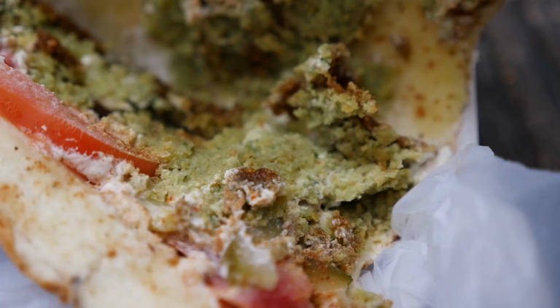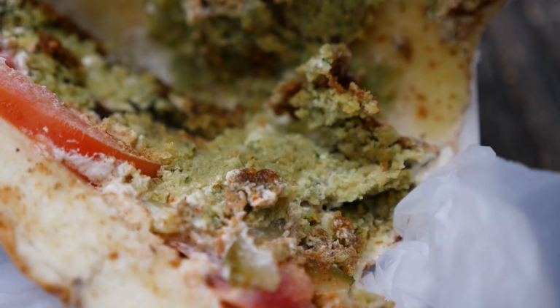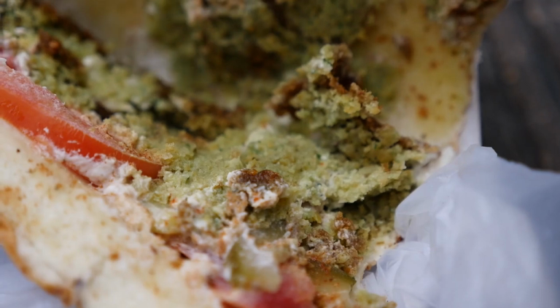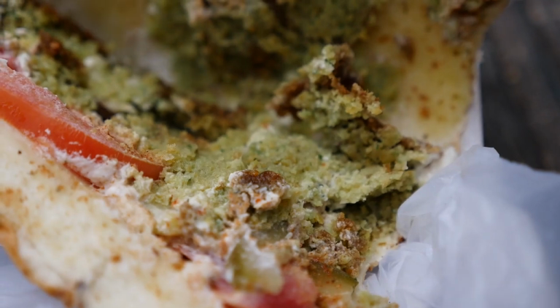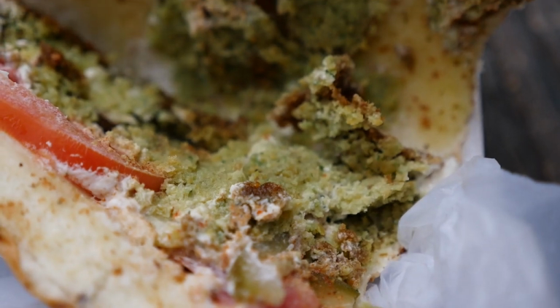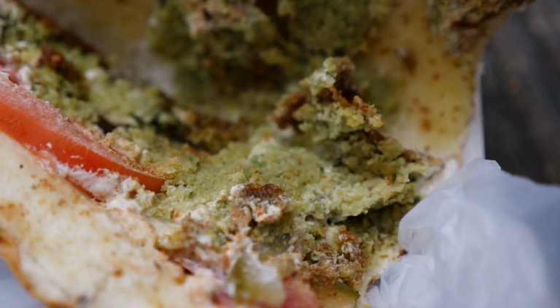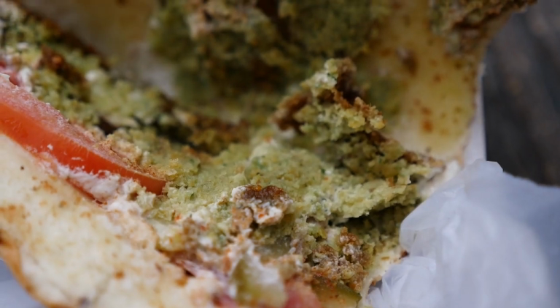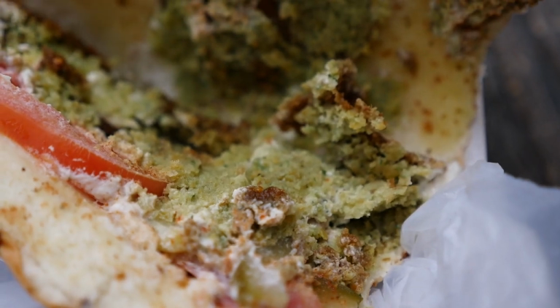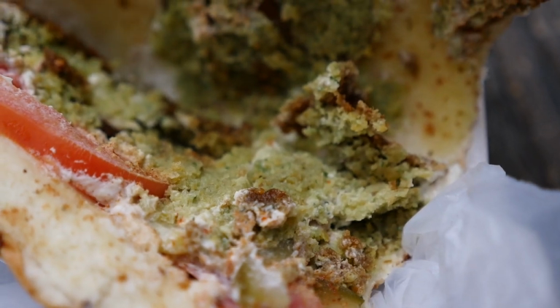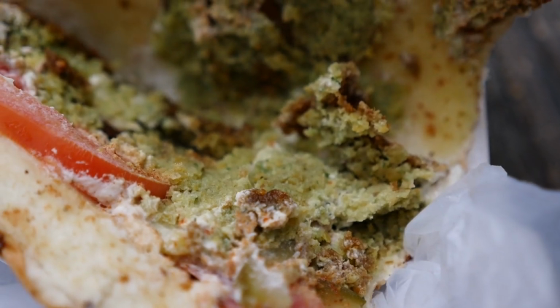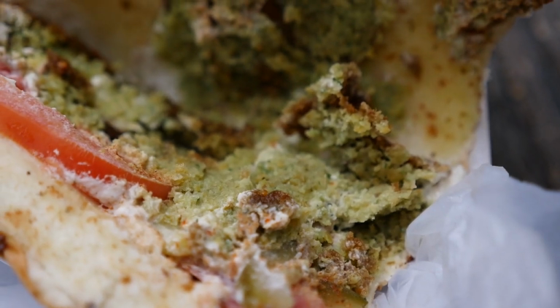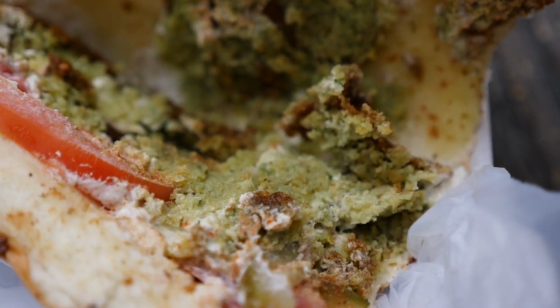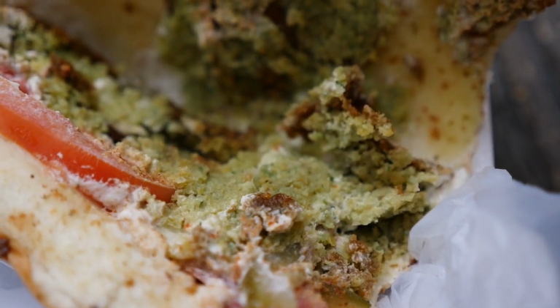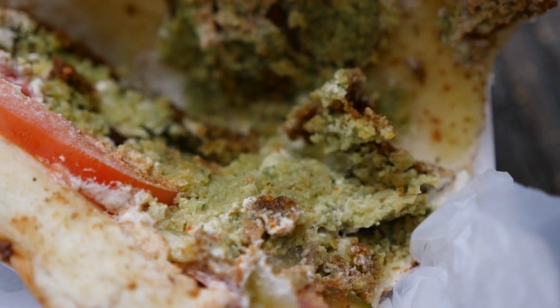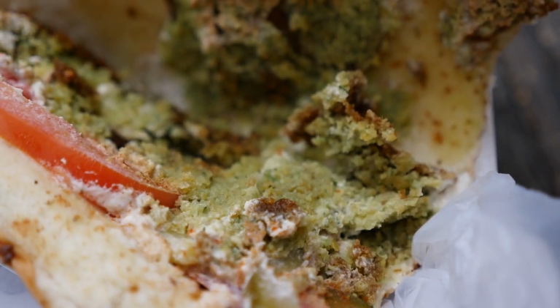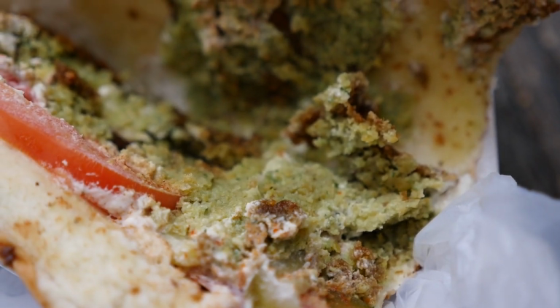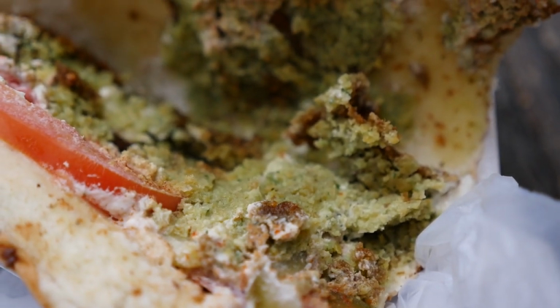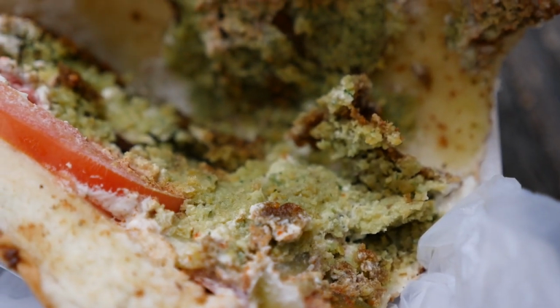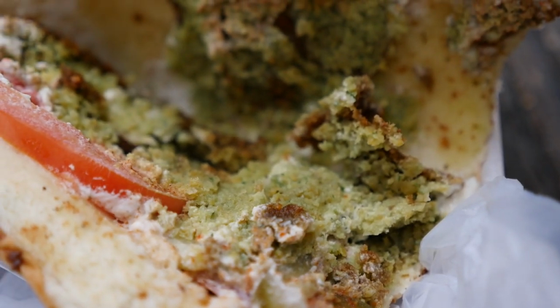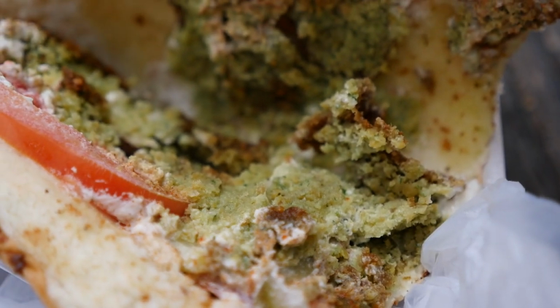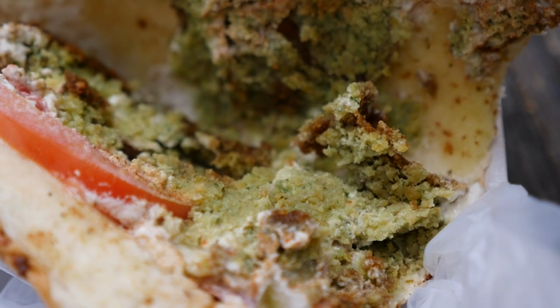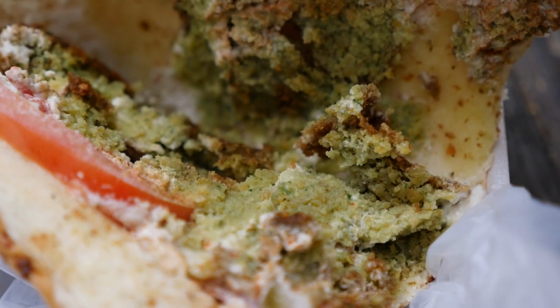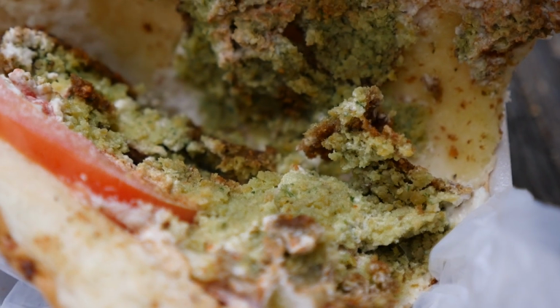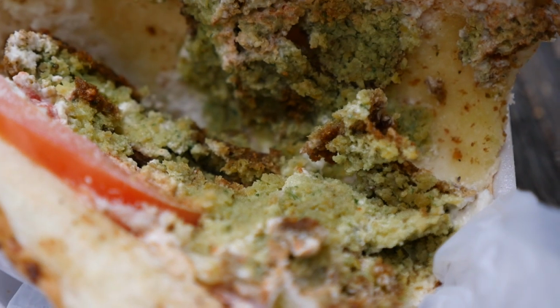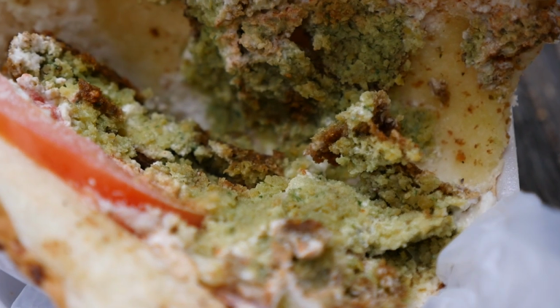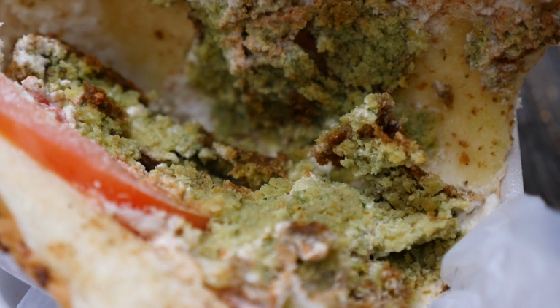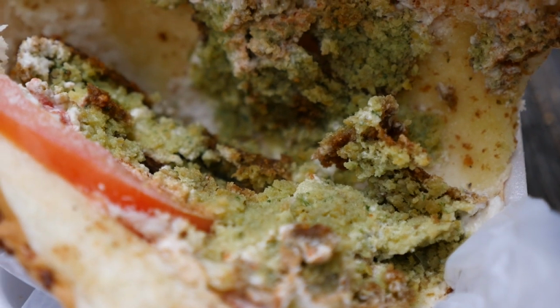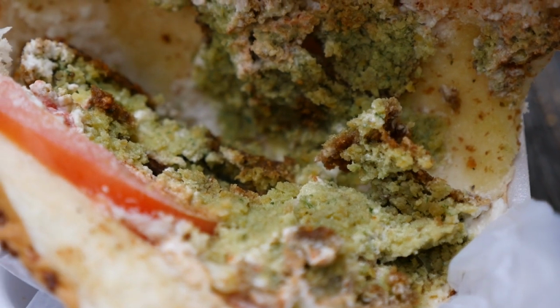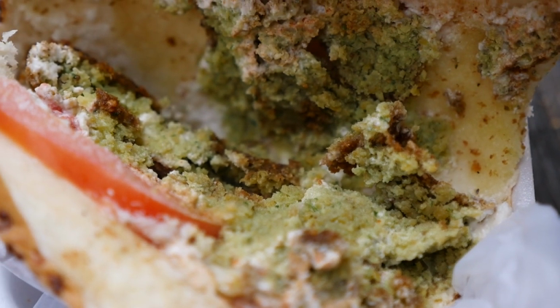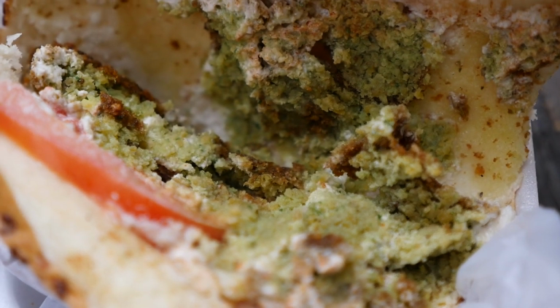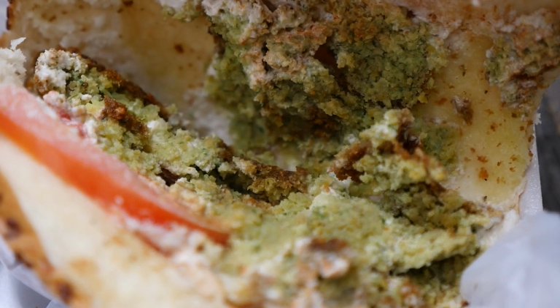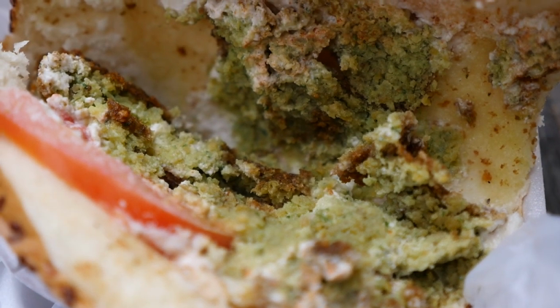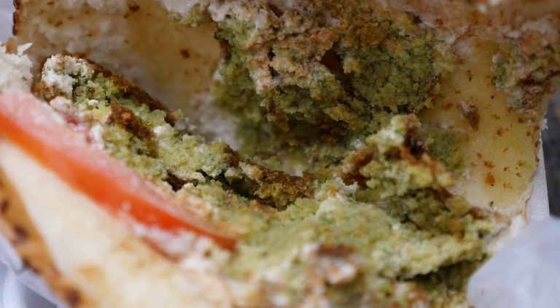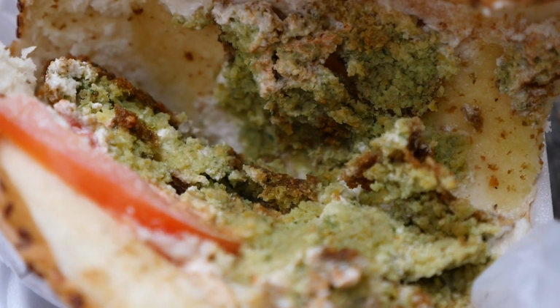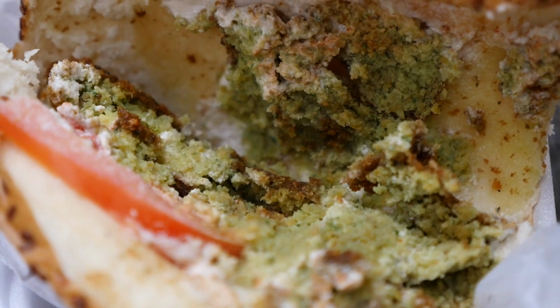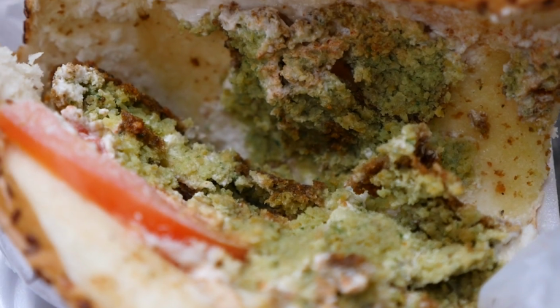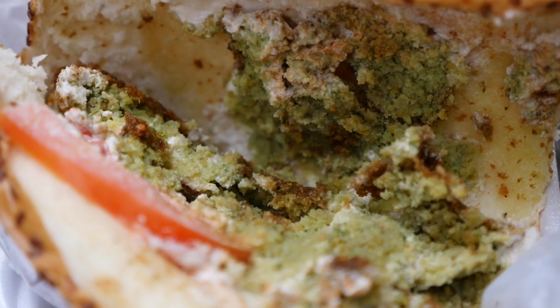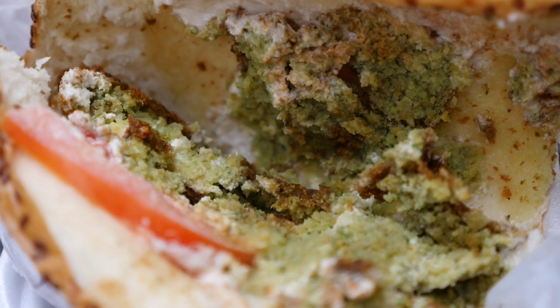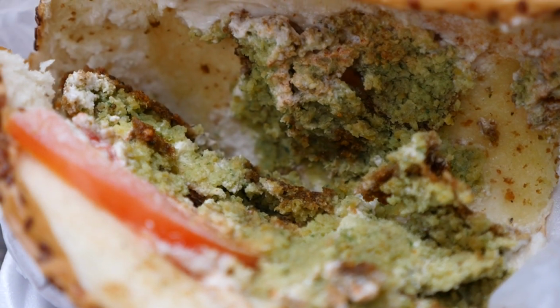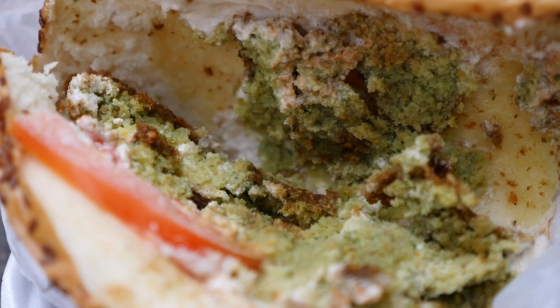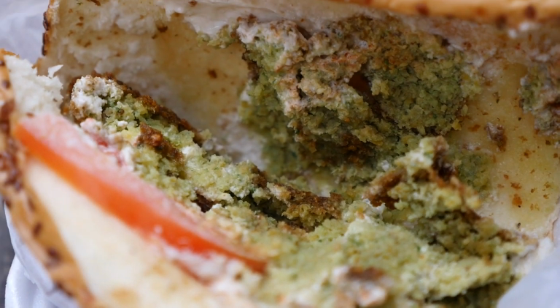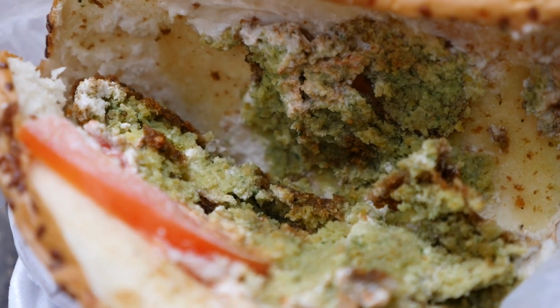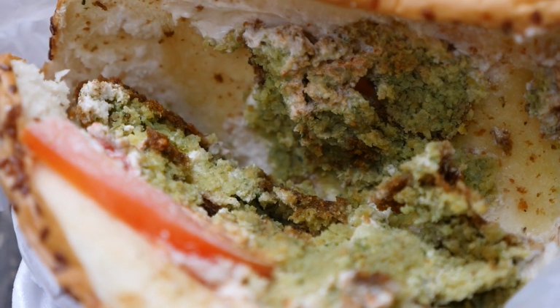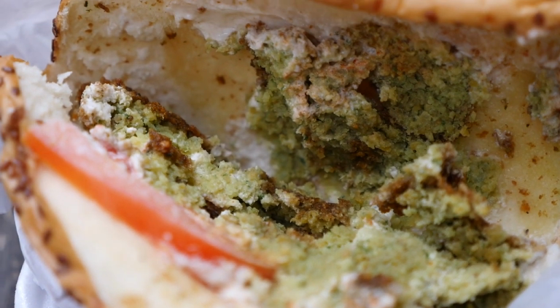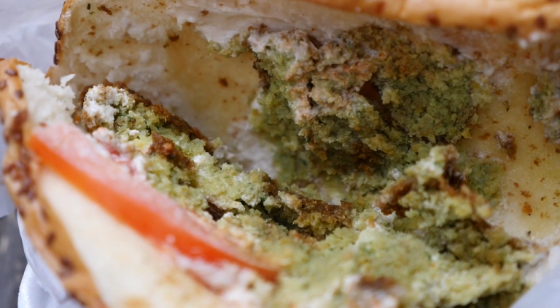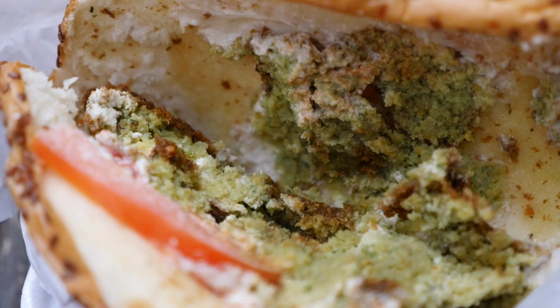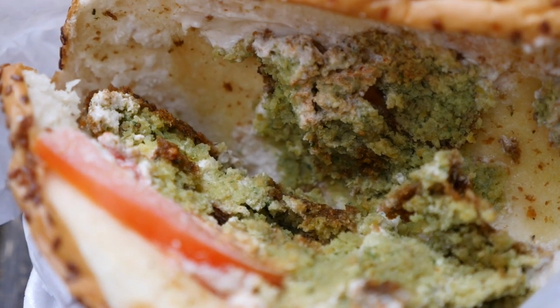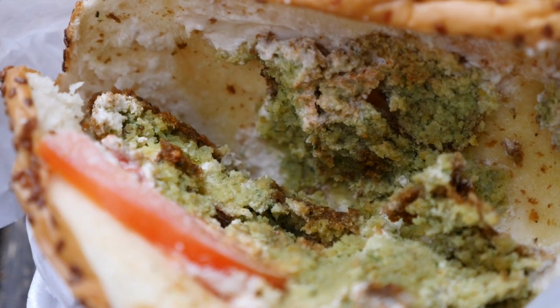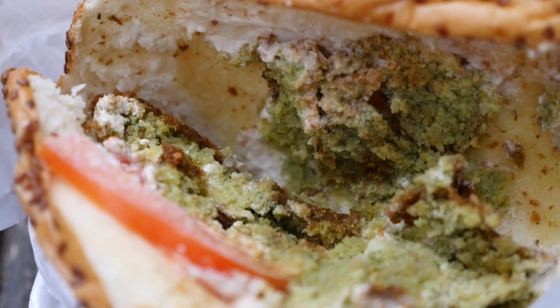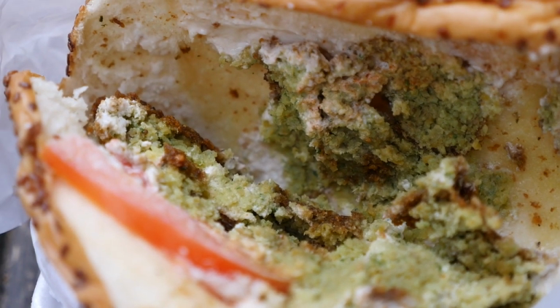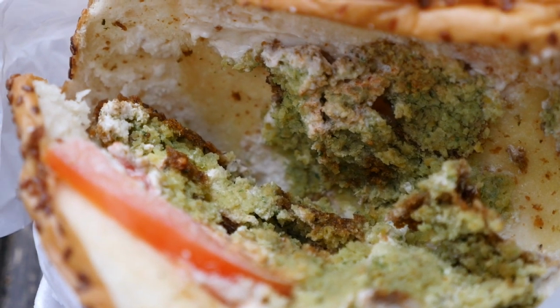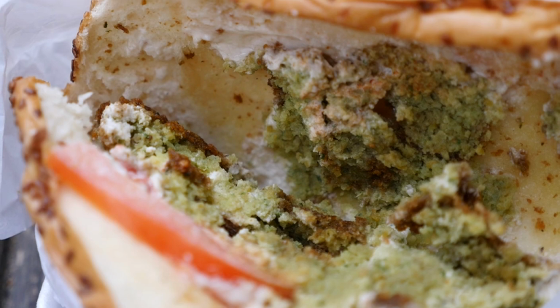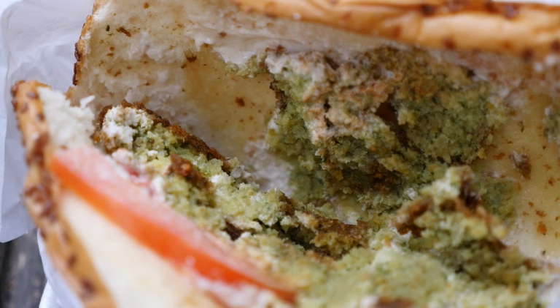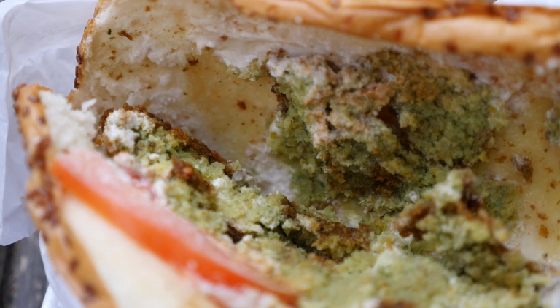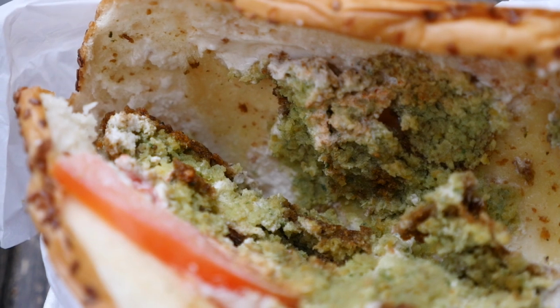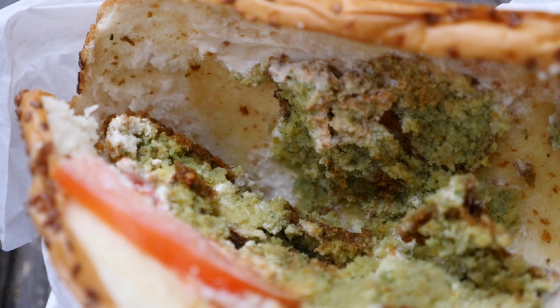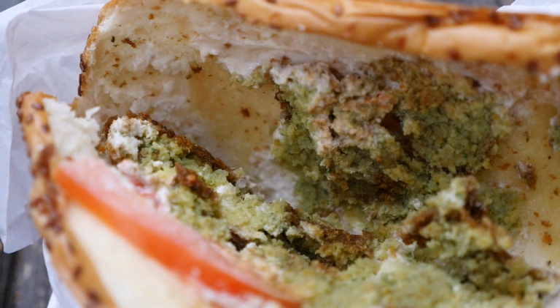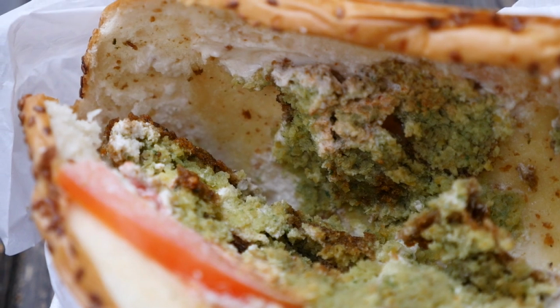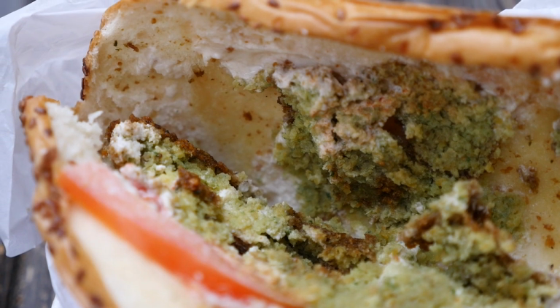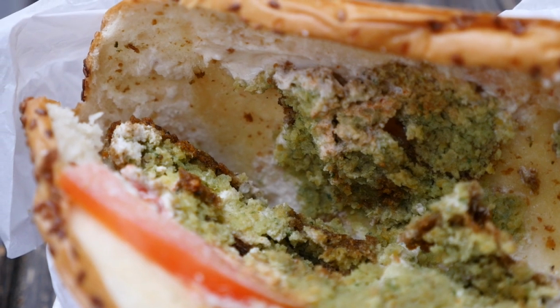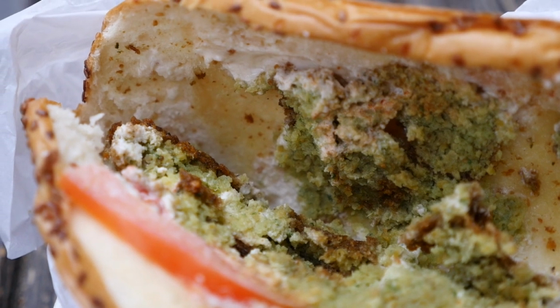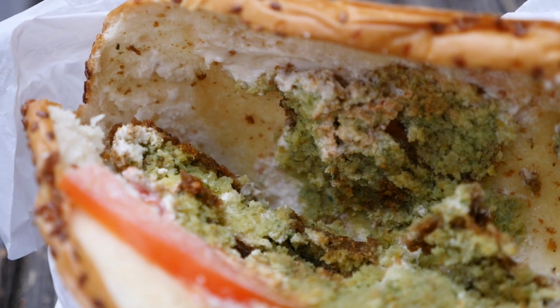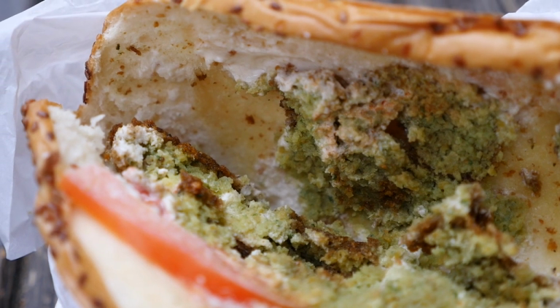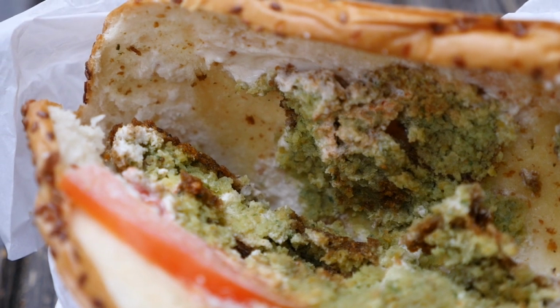The falafel is sort of squished so that all of the insides and the crunchy bits all get mixed into that bread.